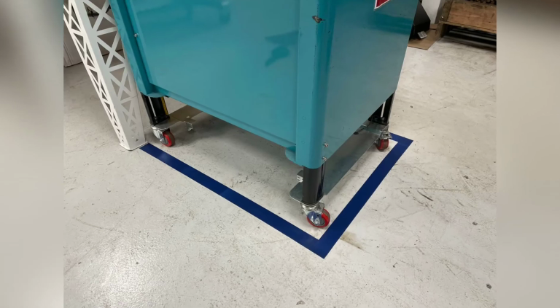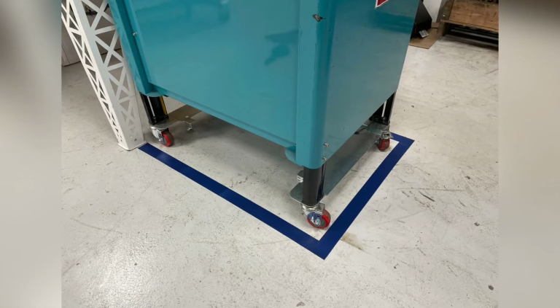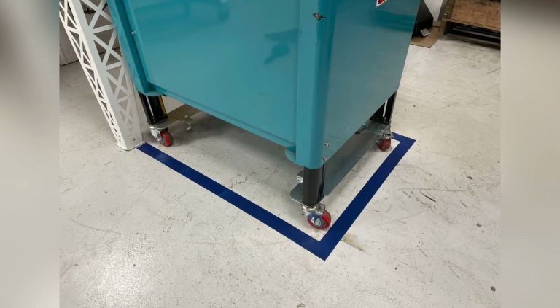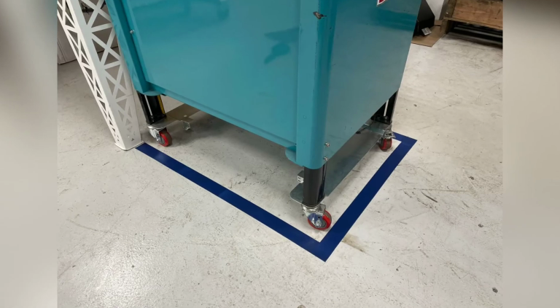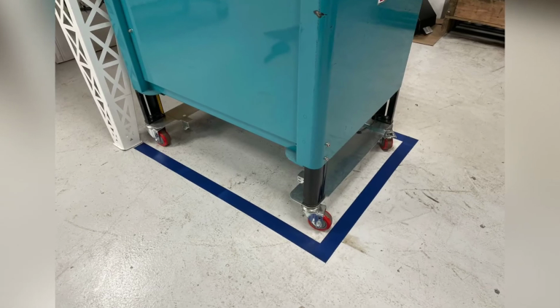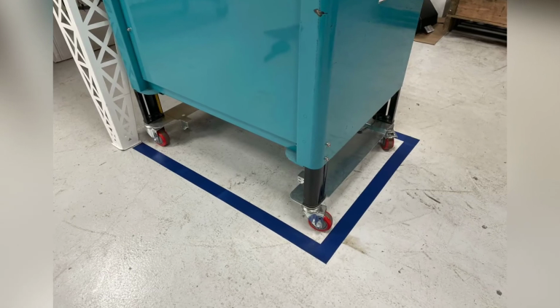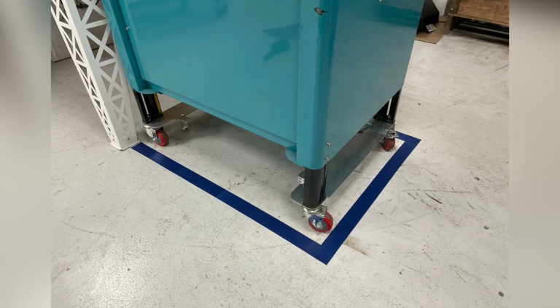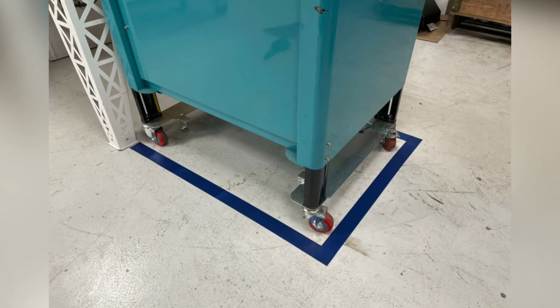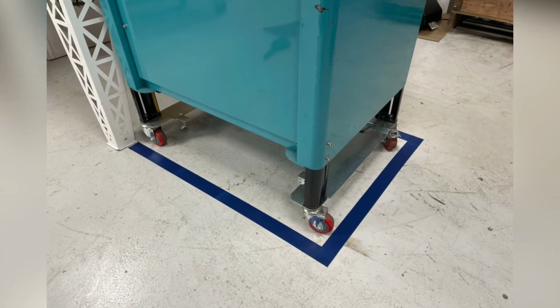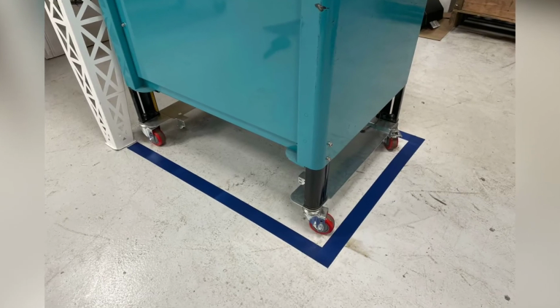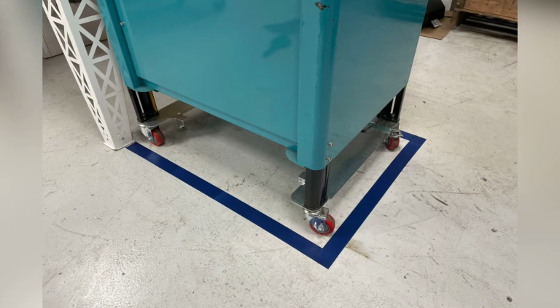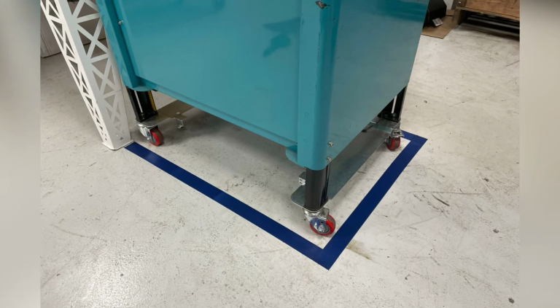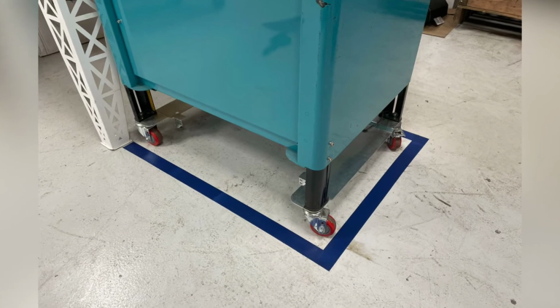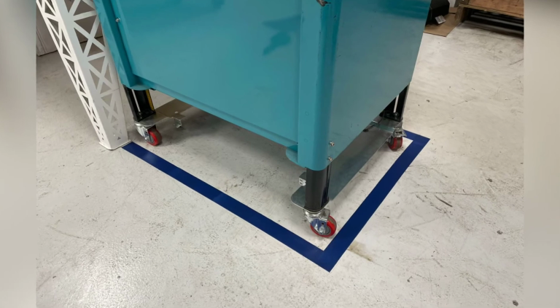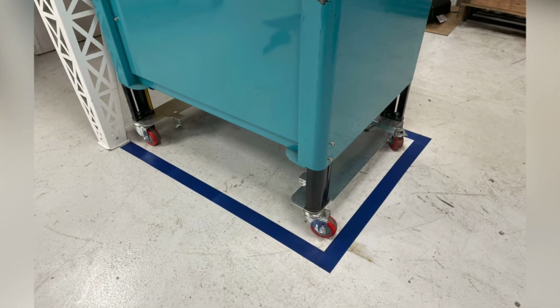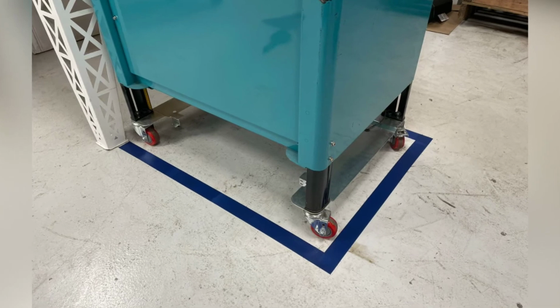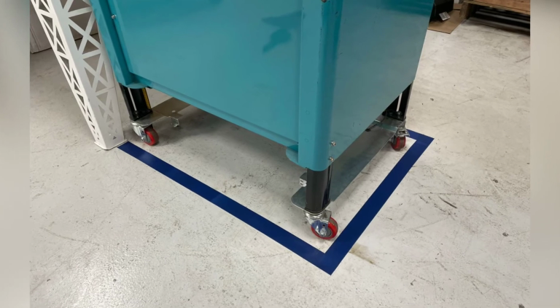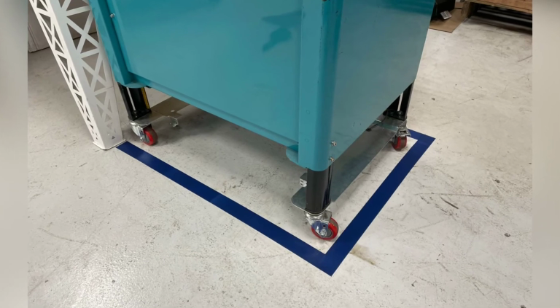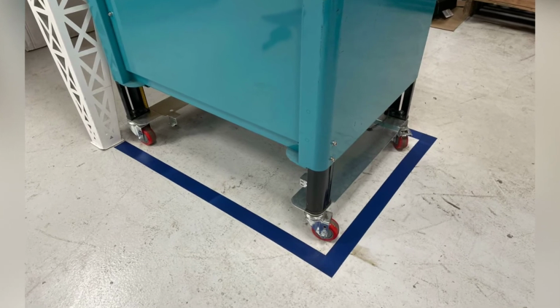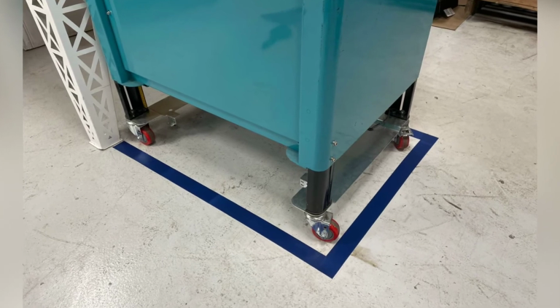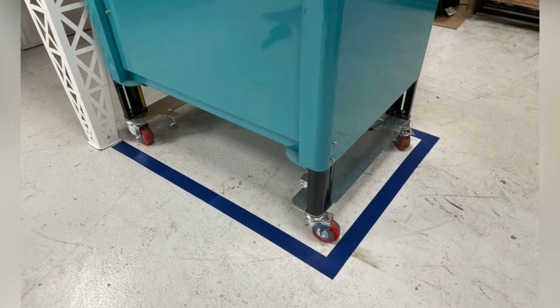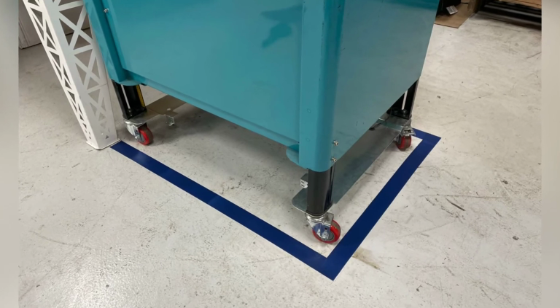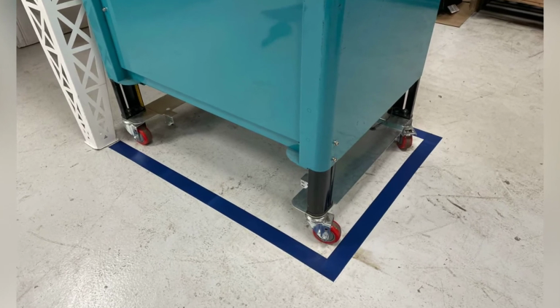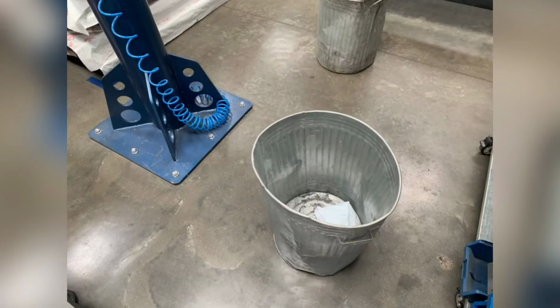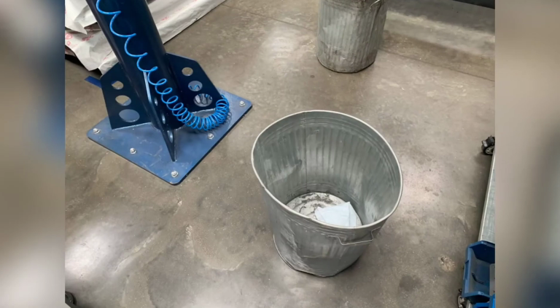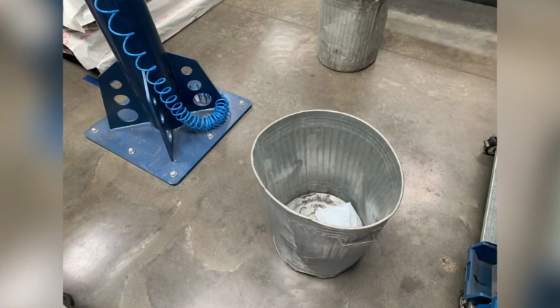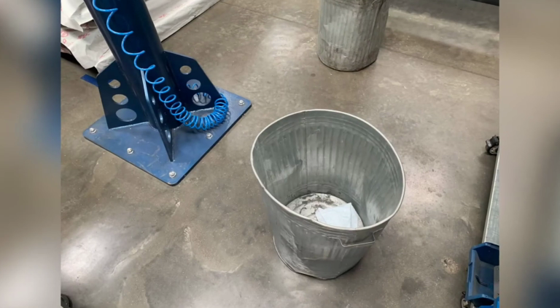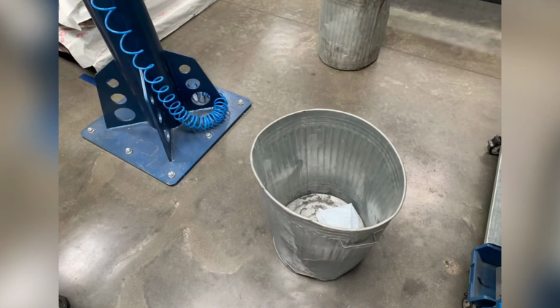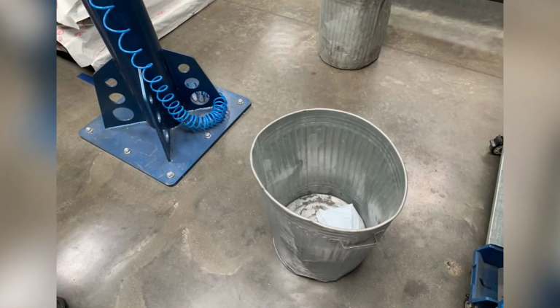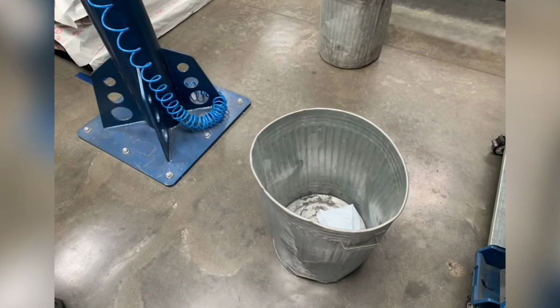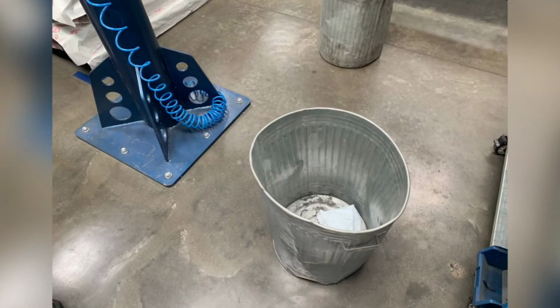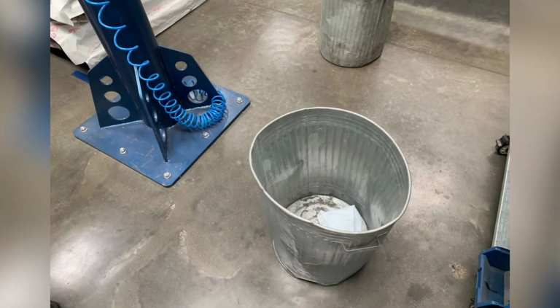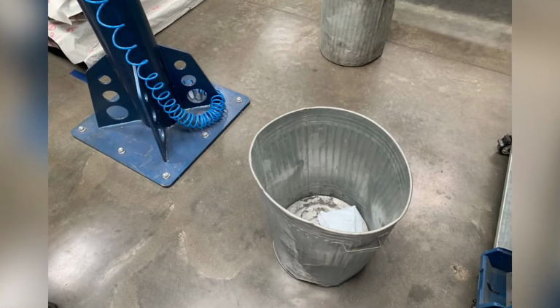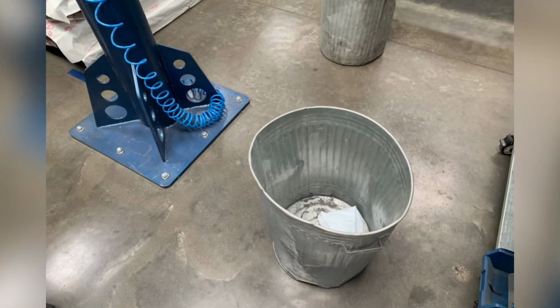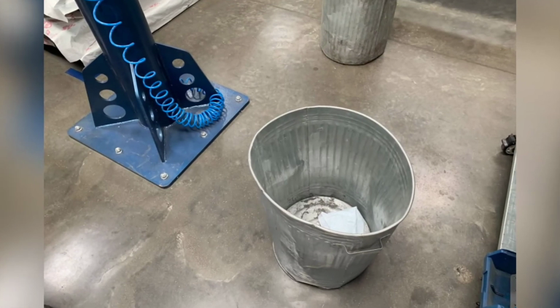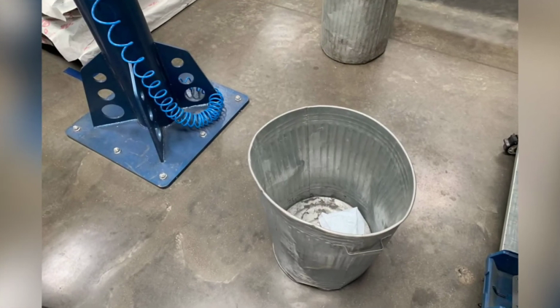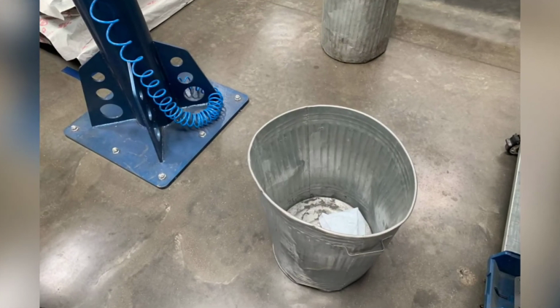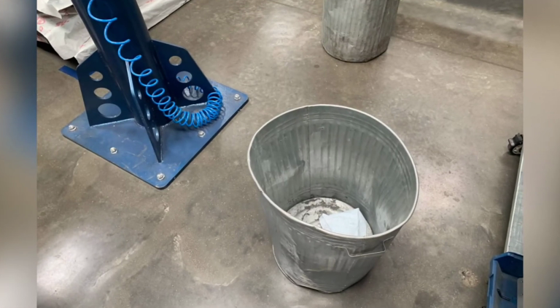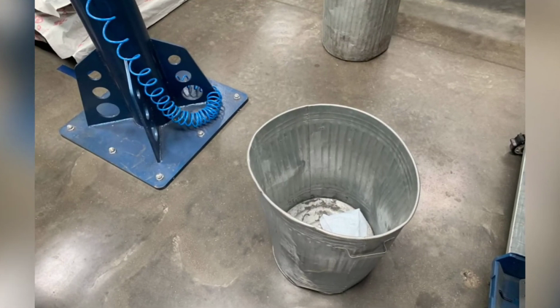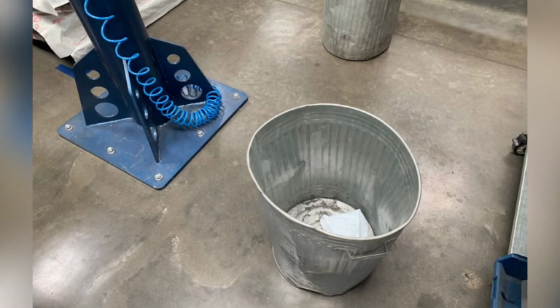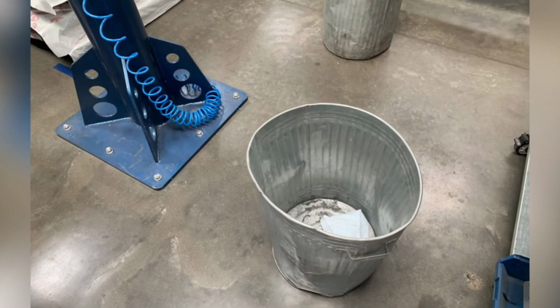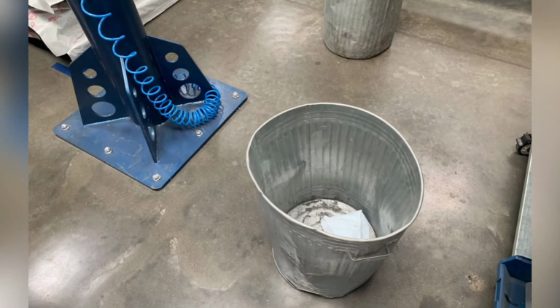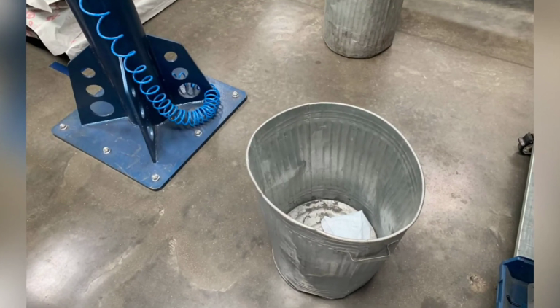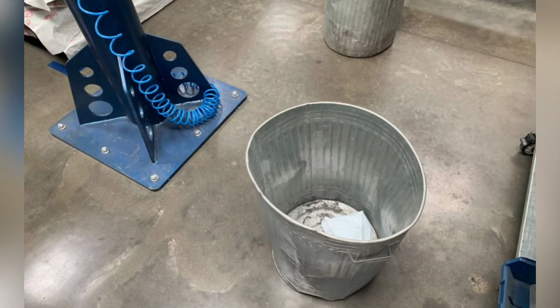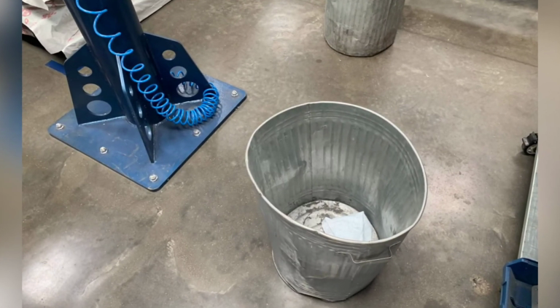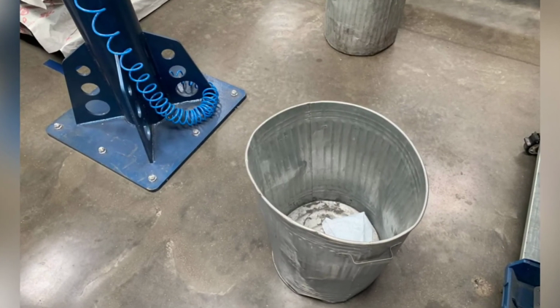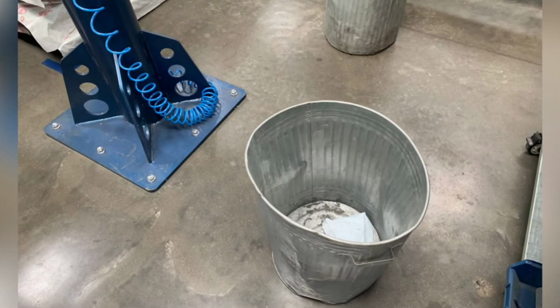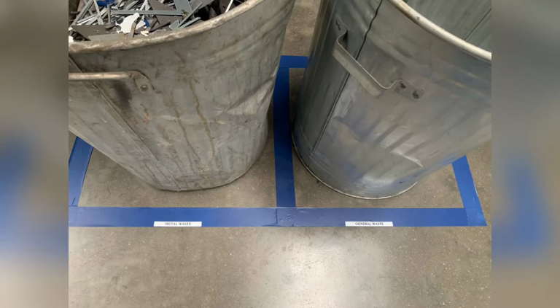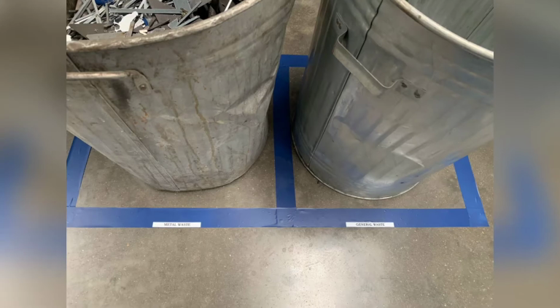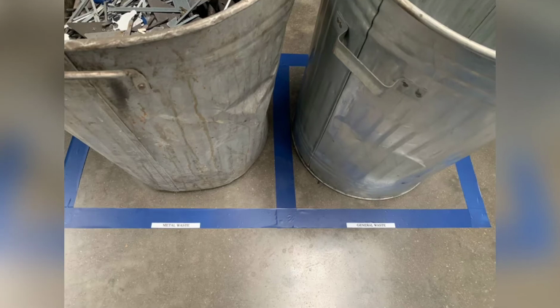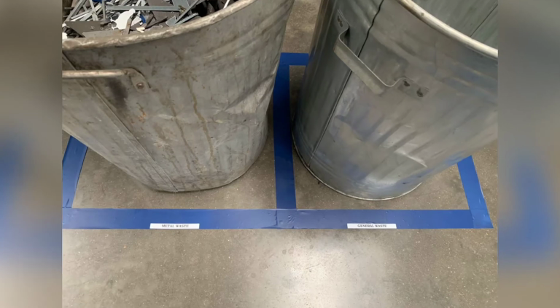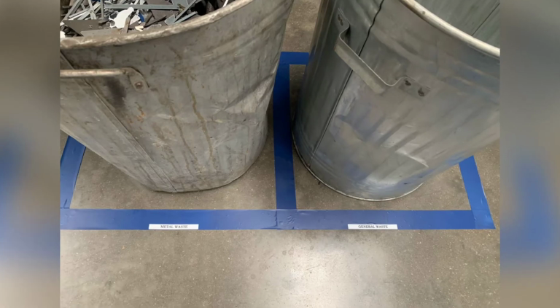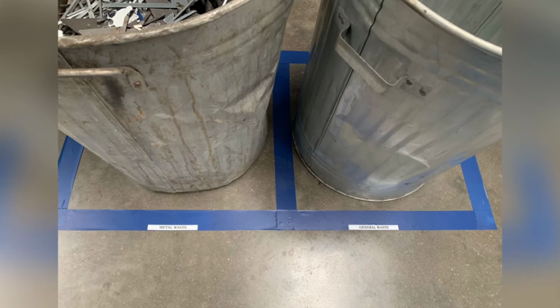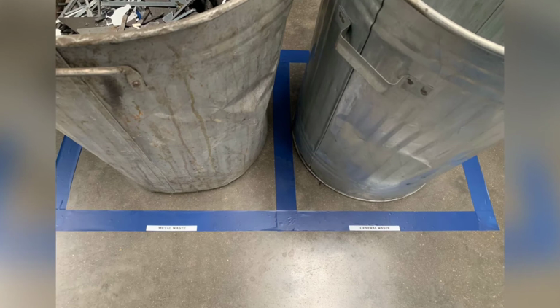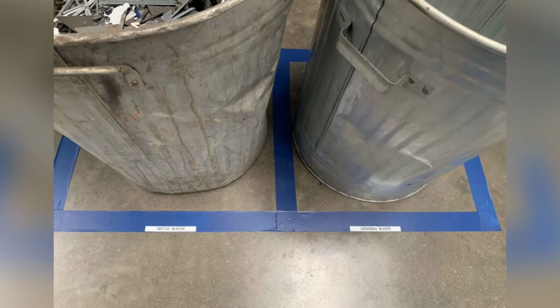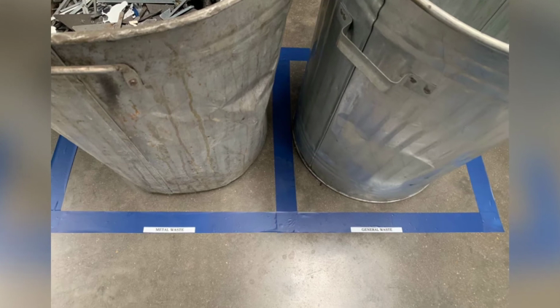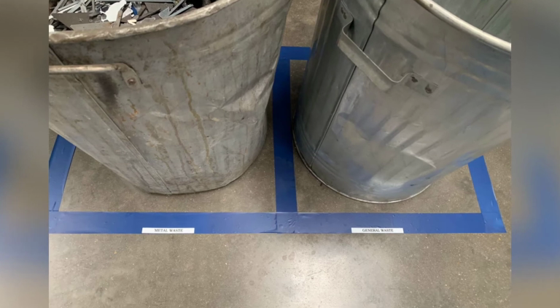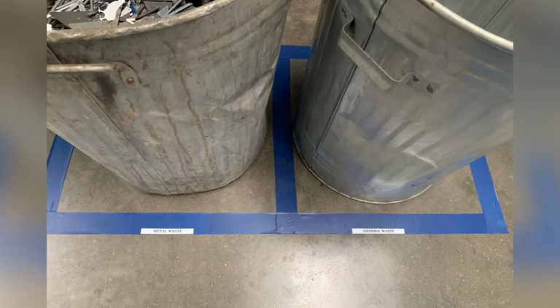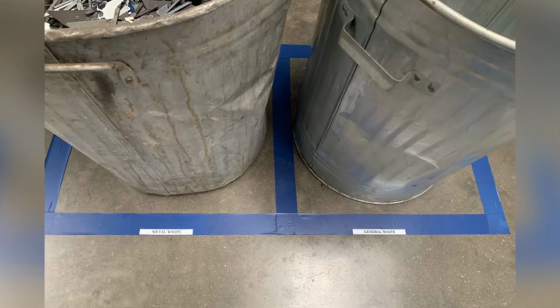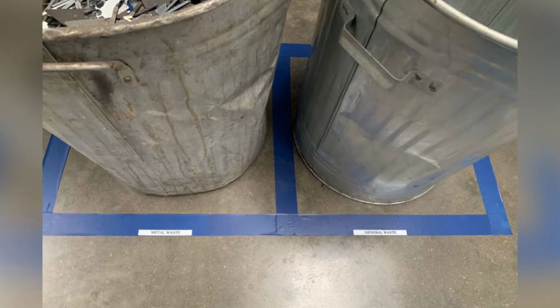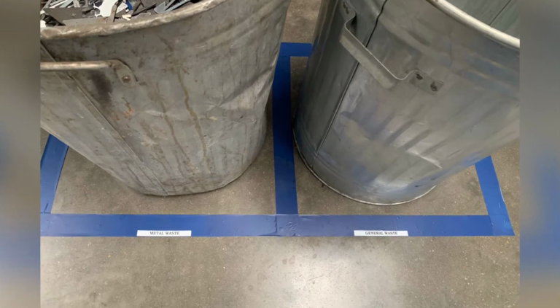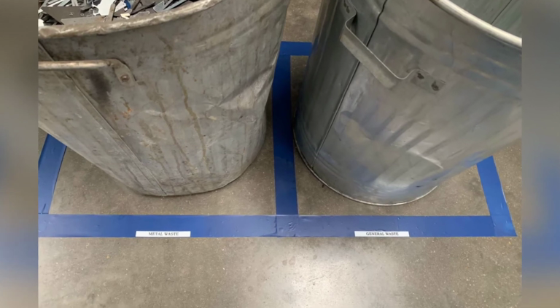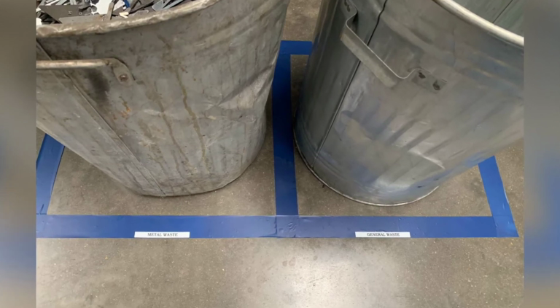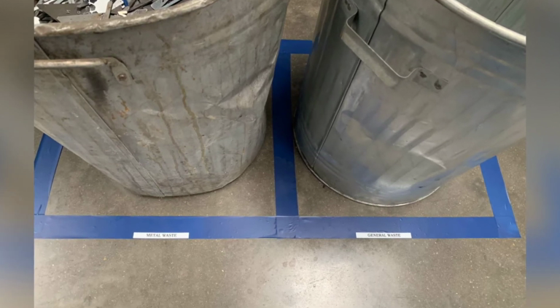Phil put stand location on the strapping machine. Peter and Daniel put a stand location for the bins in the production room. Great job.